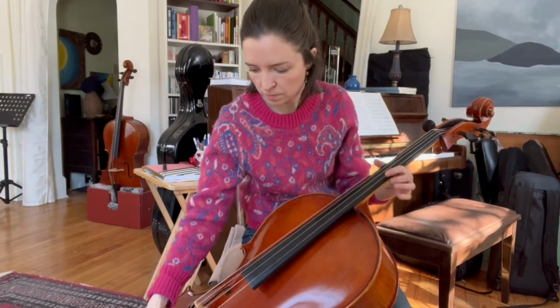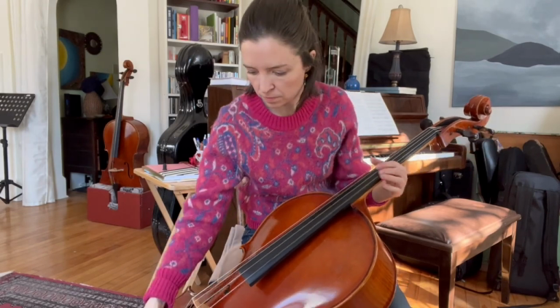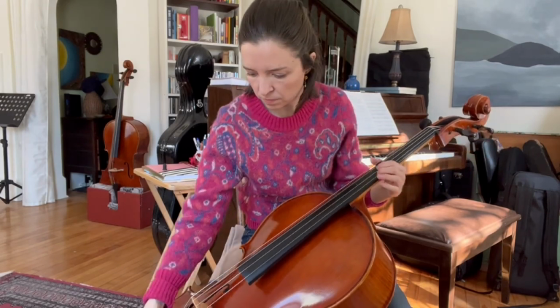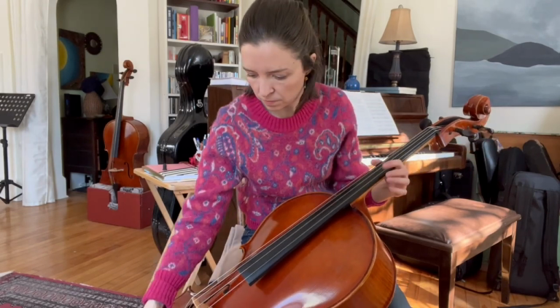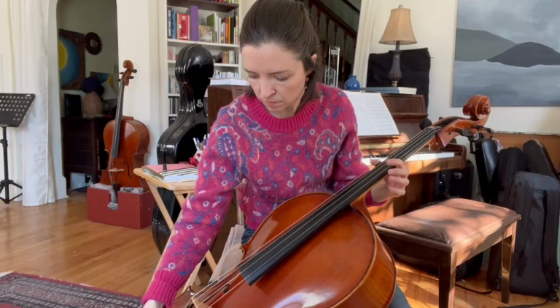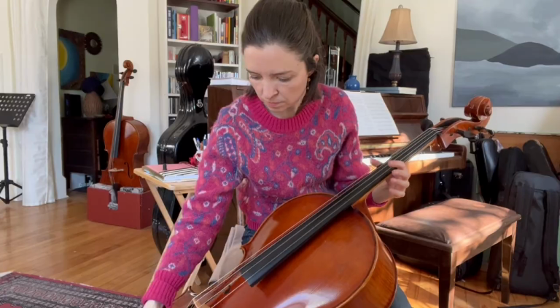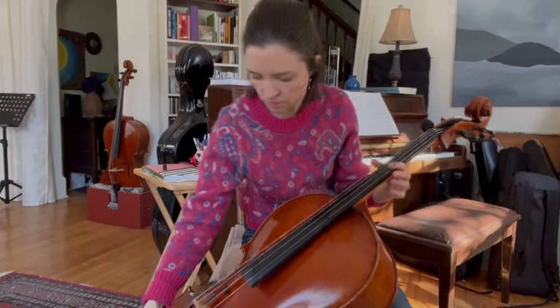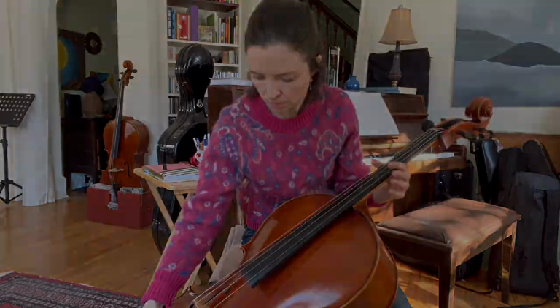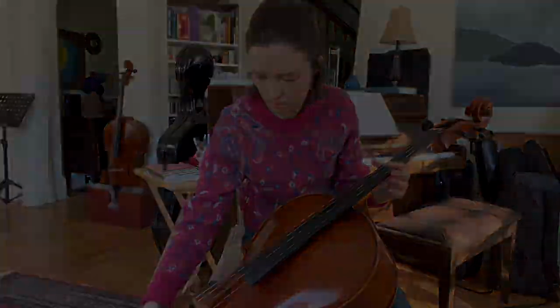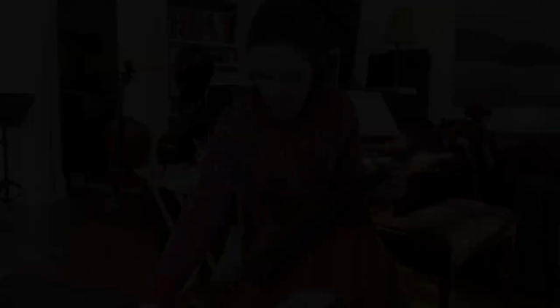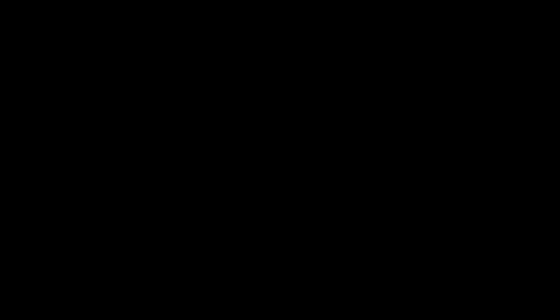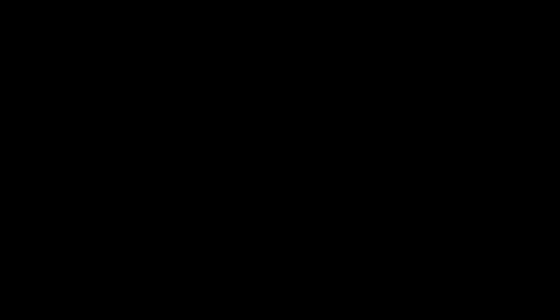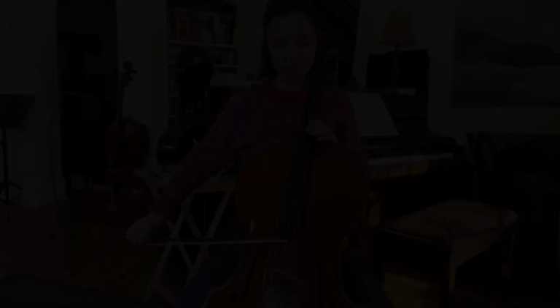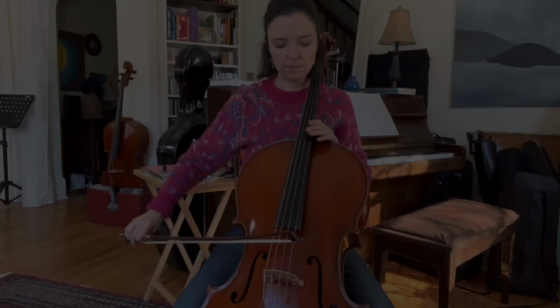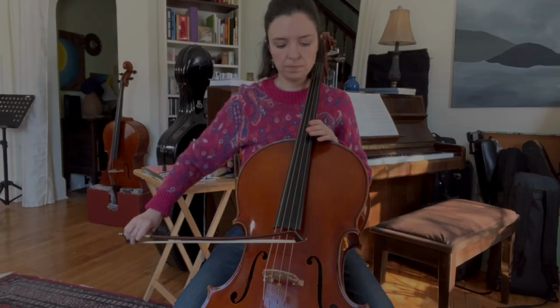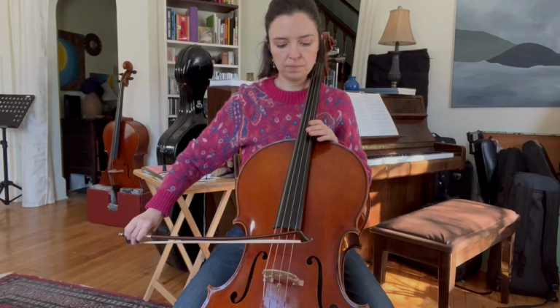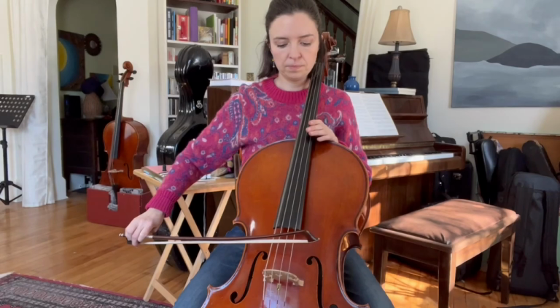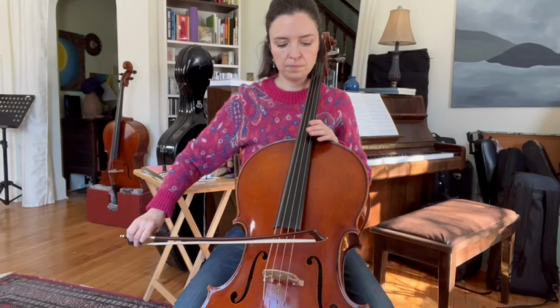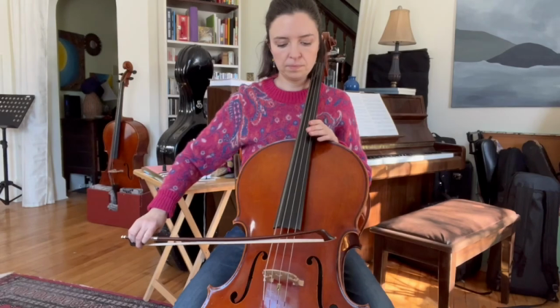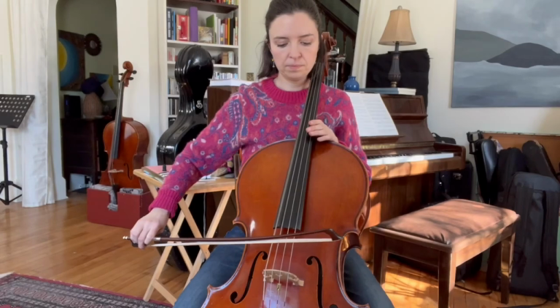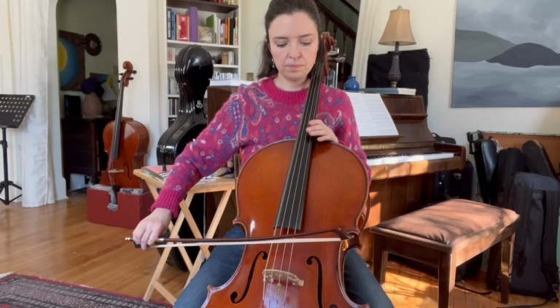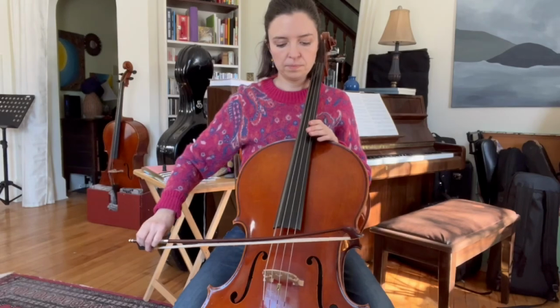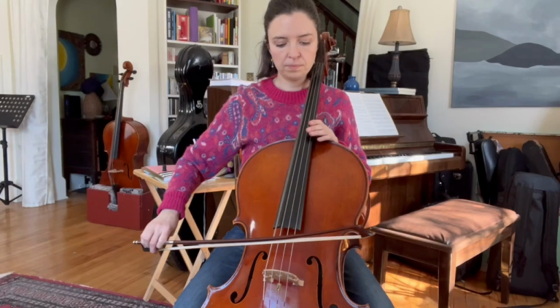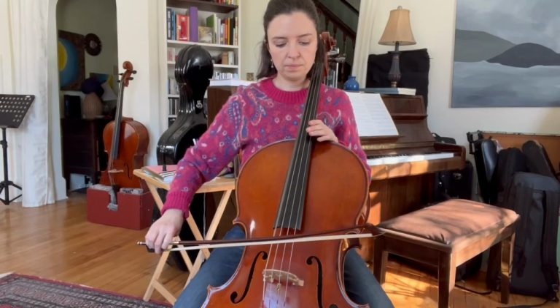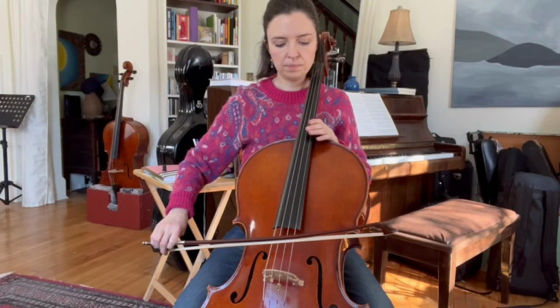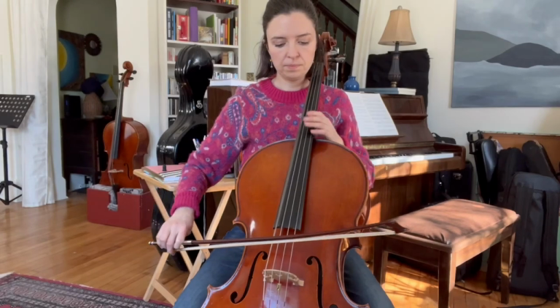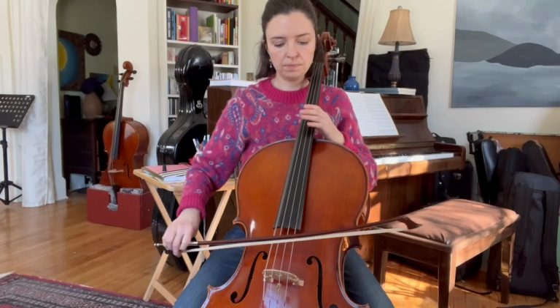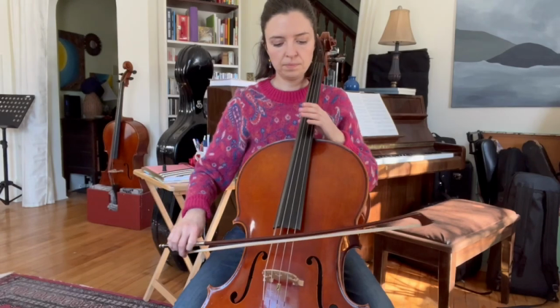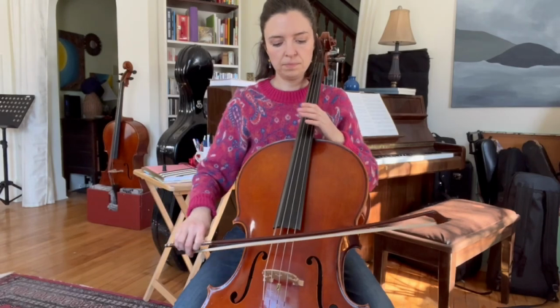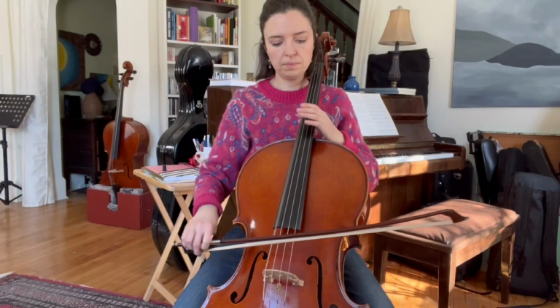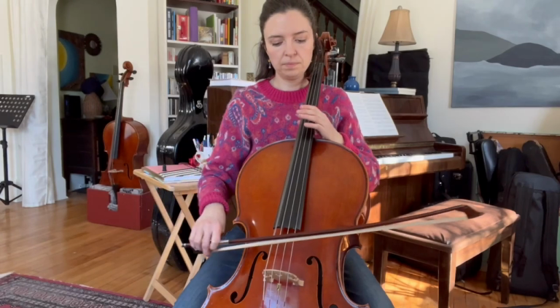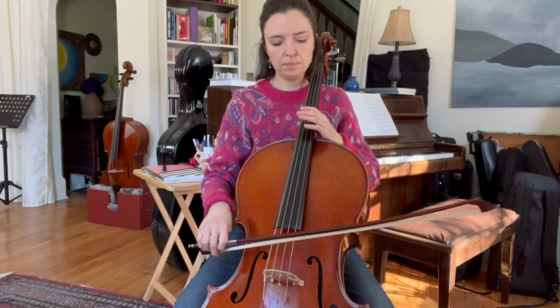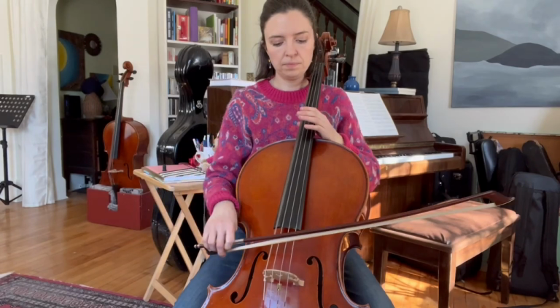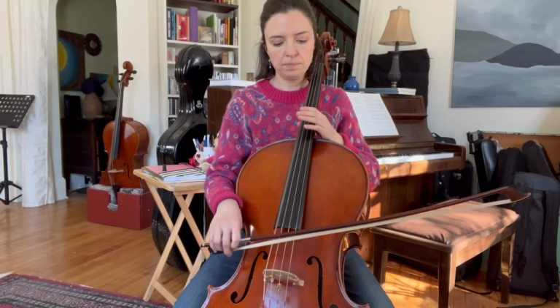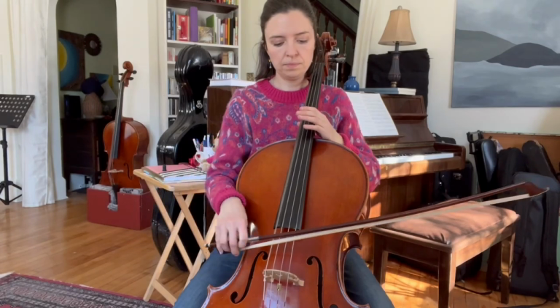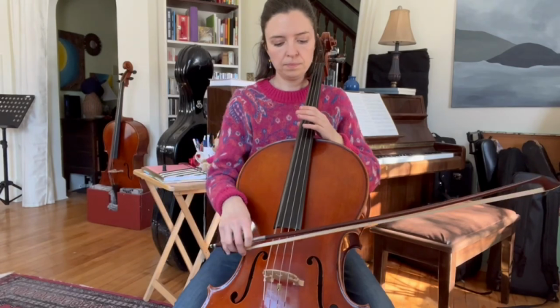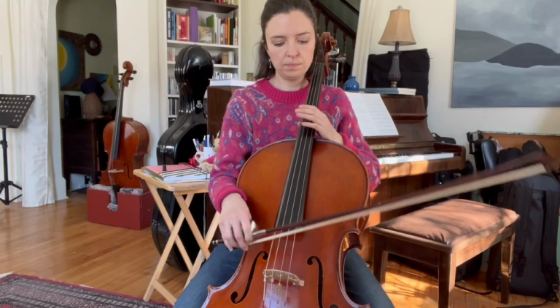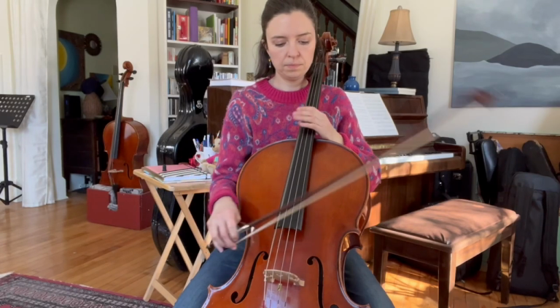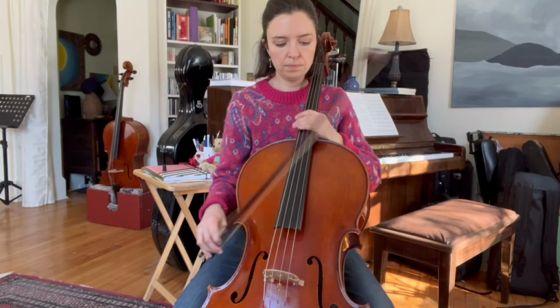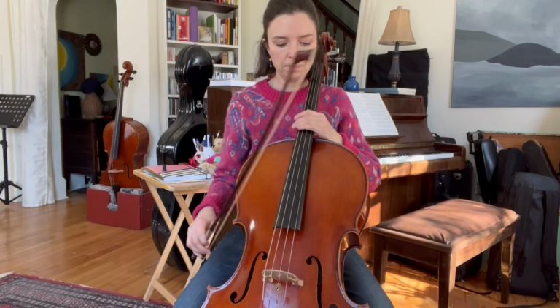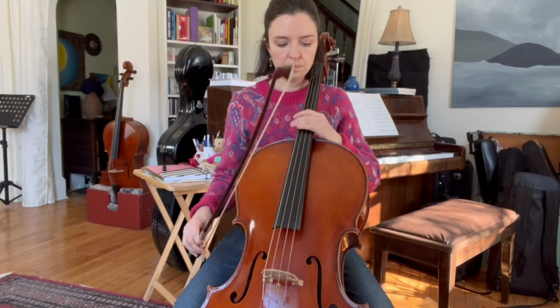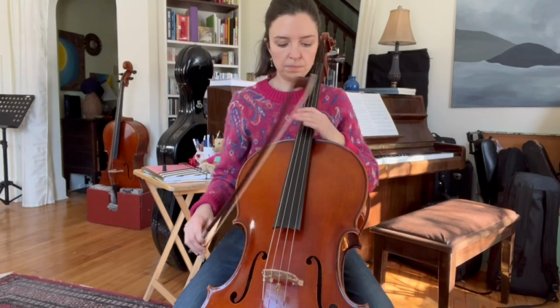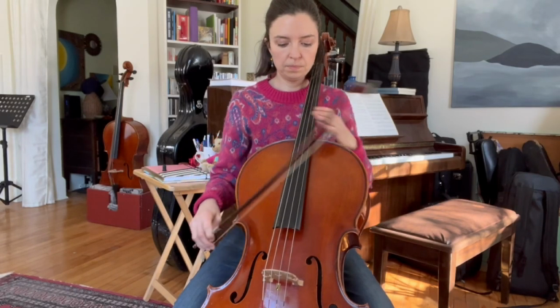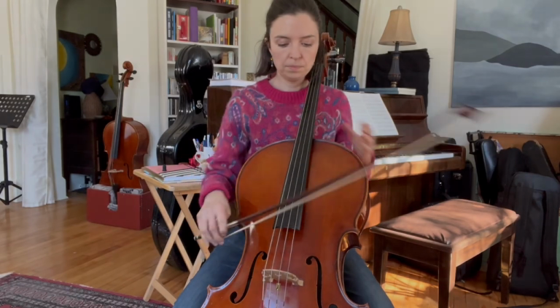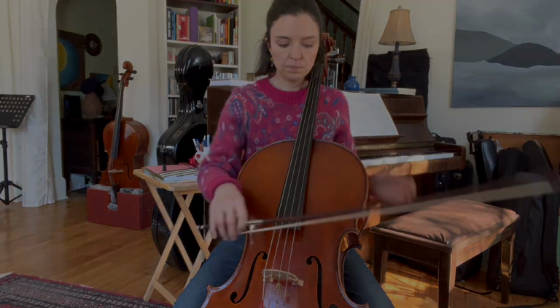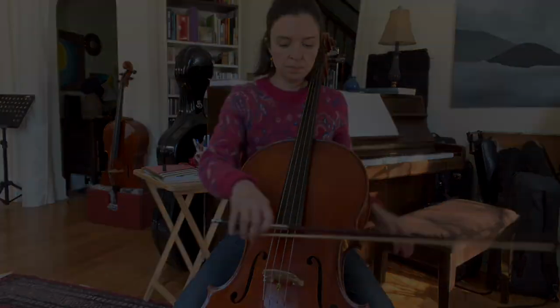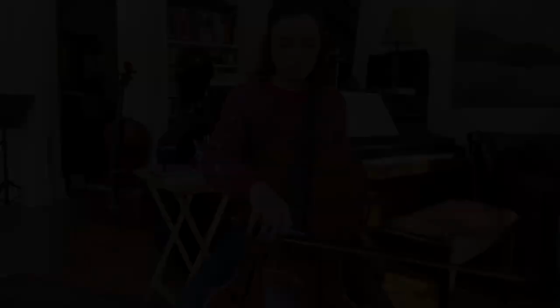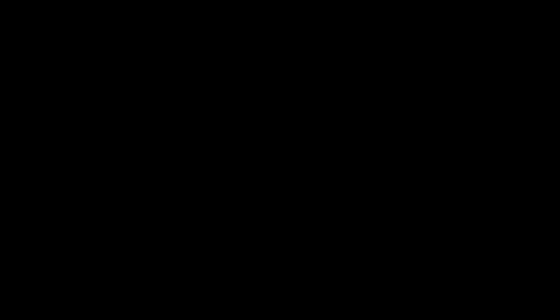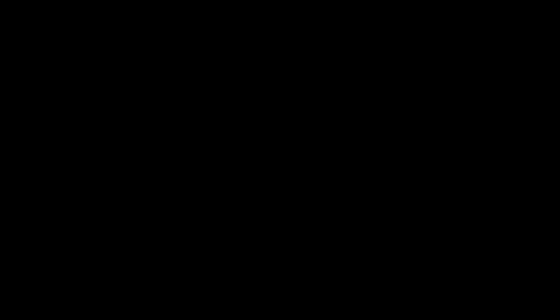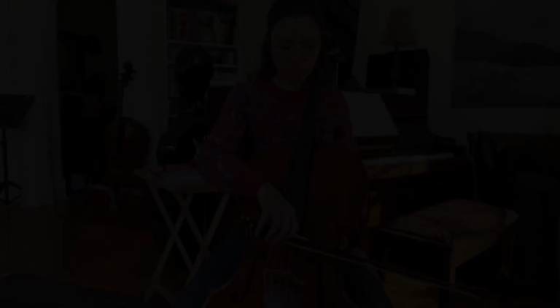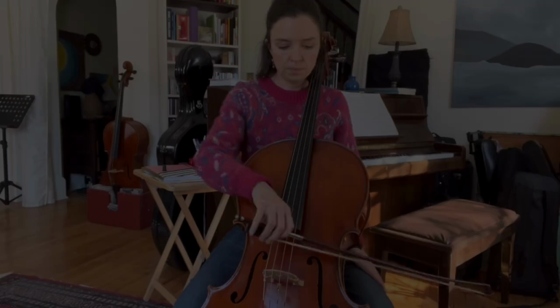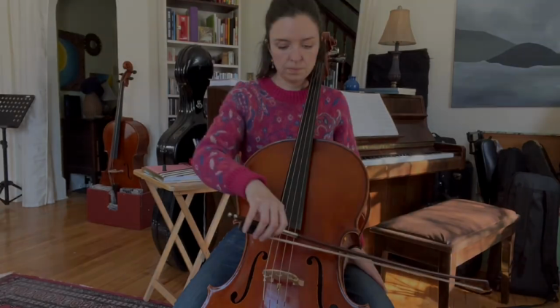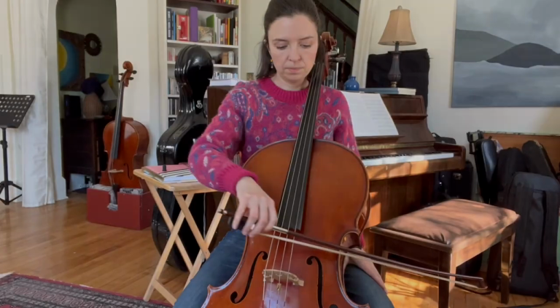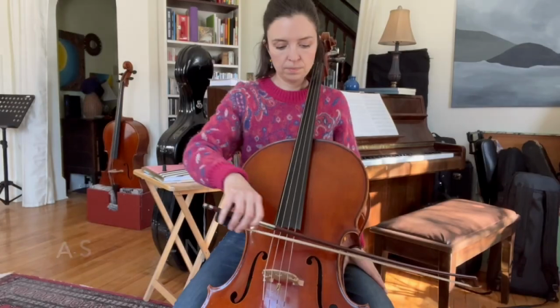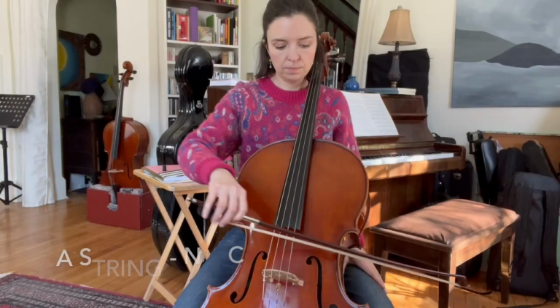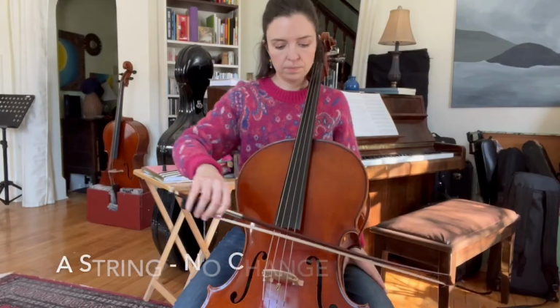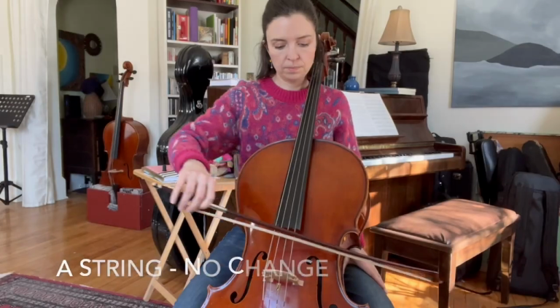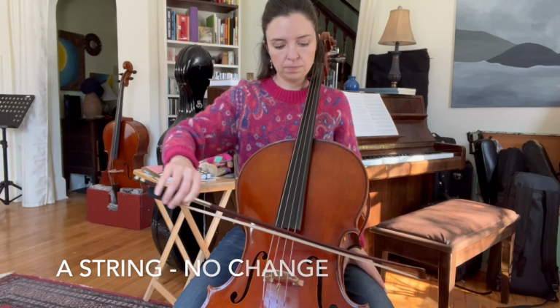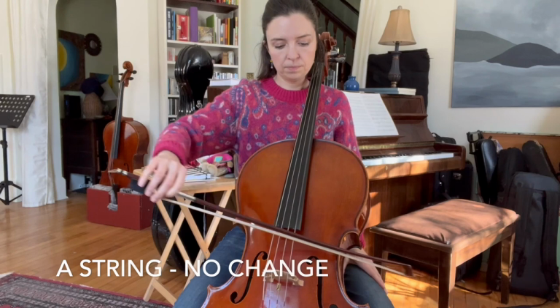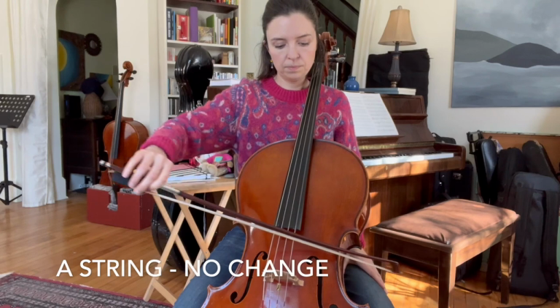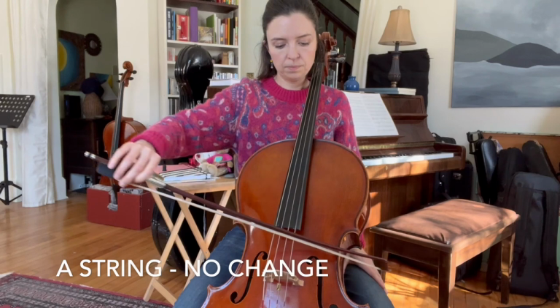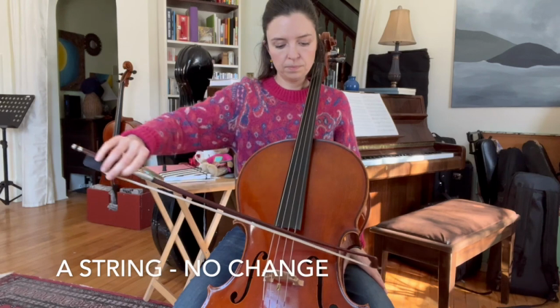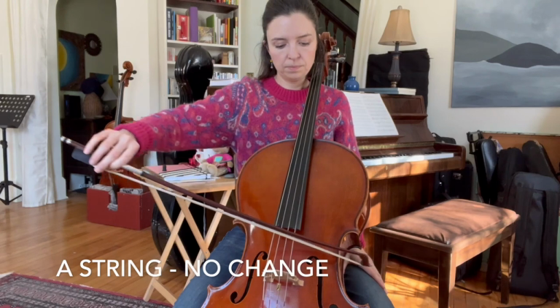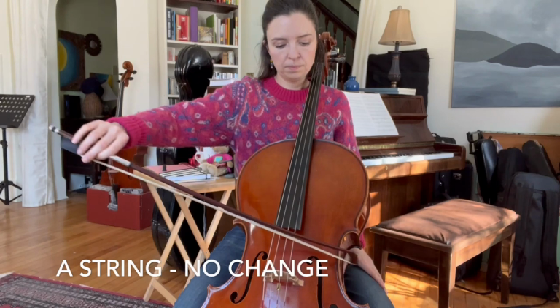Now you'll hear me change the tuning to play the solo cello sonata by Kodaly.